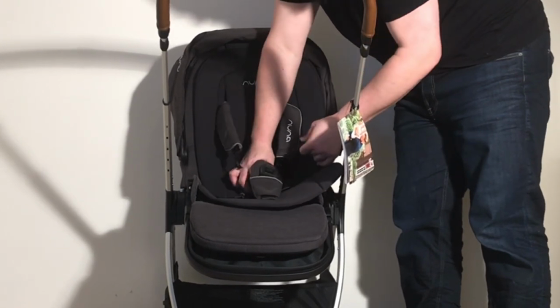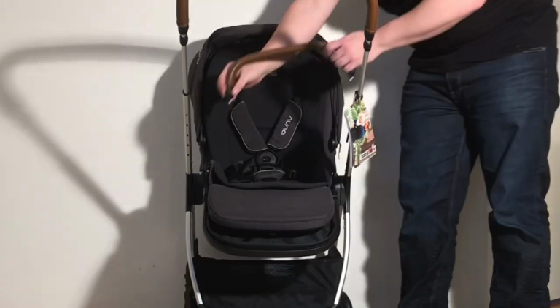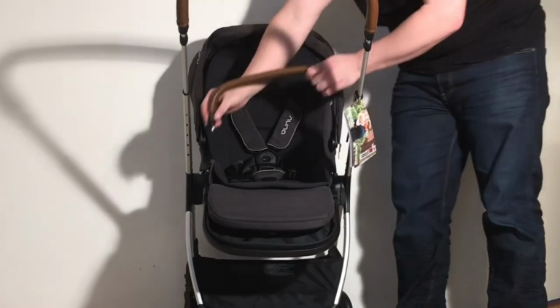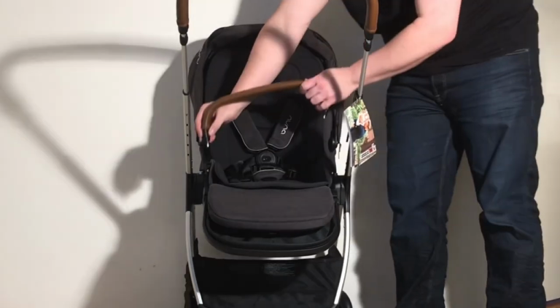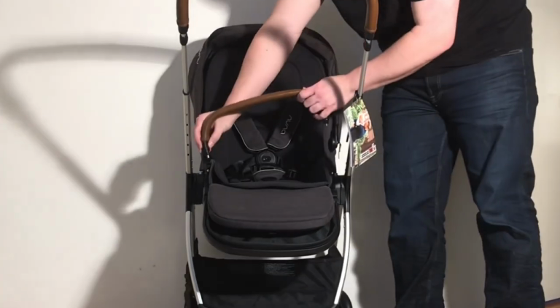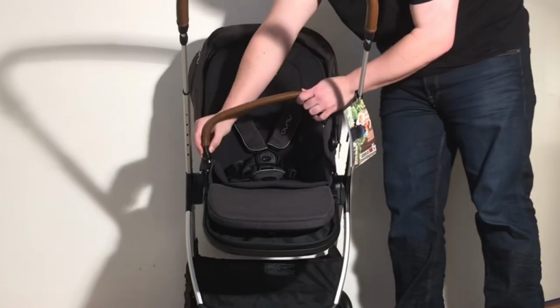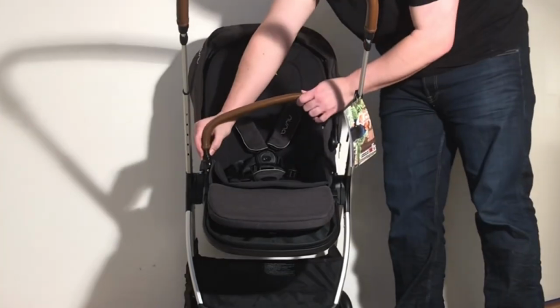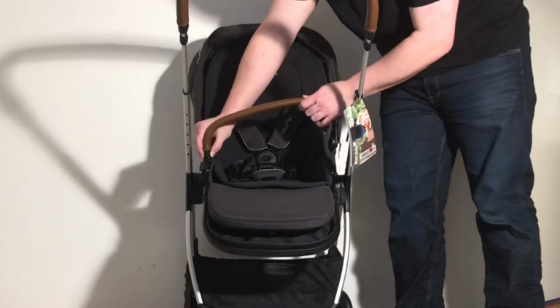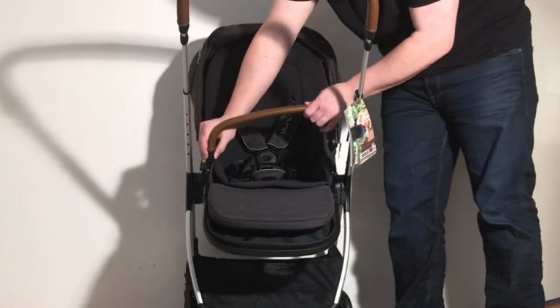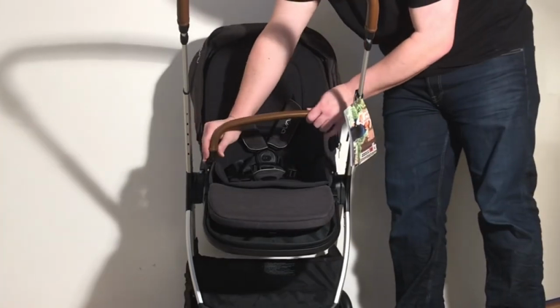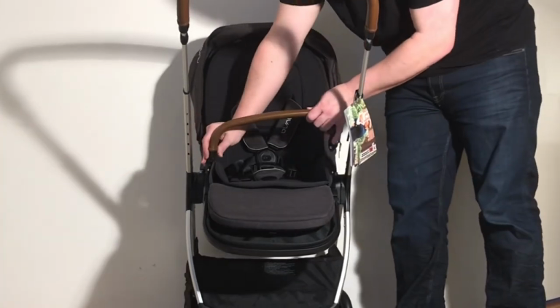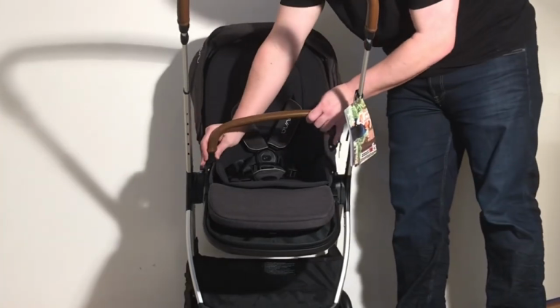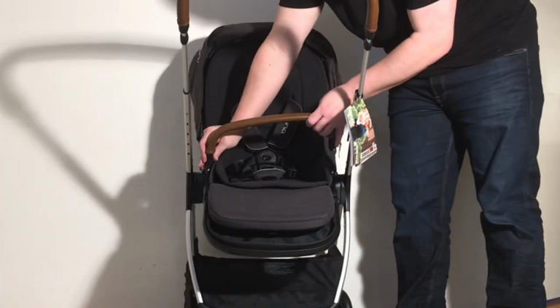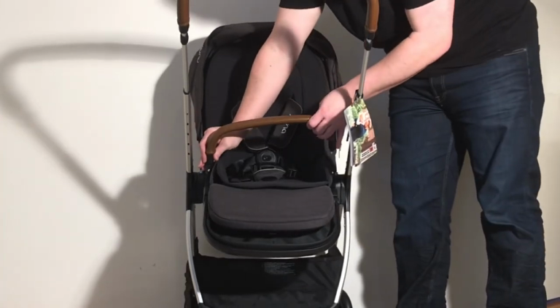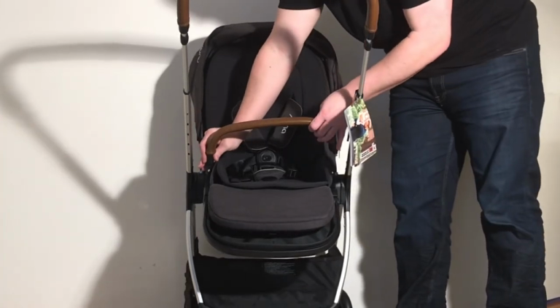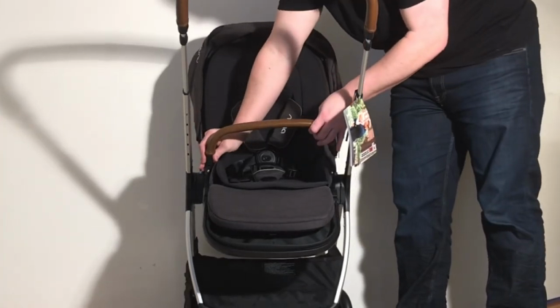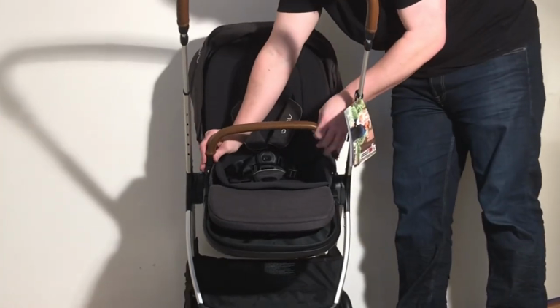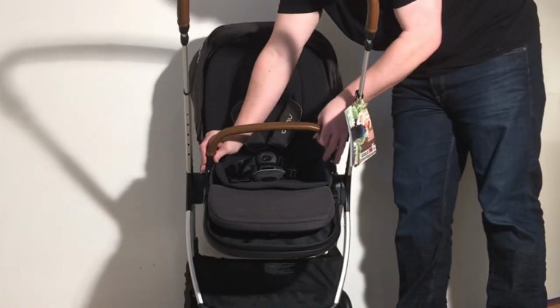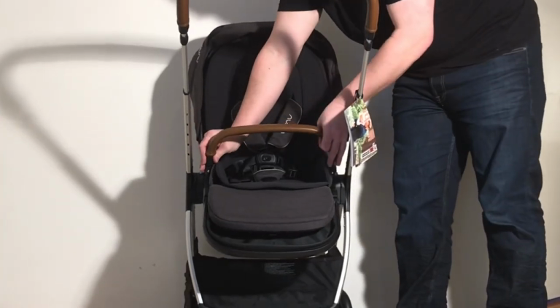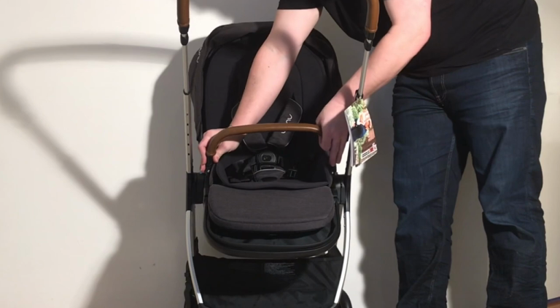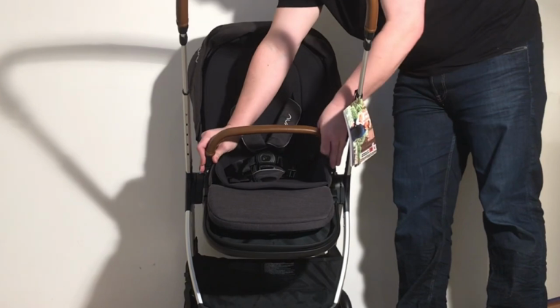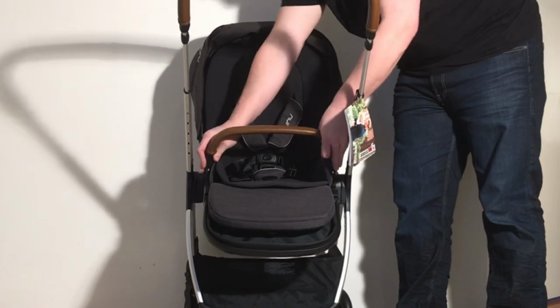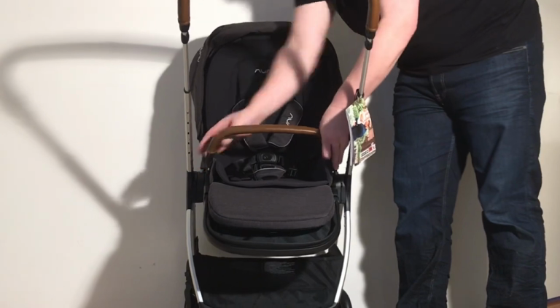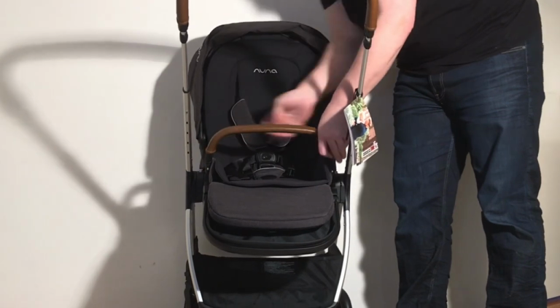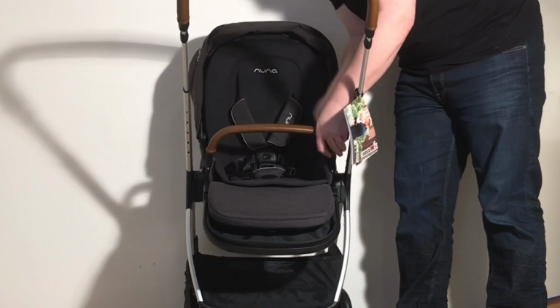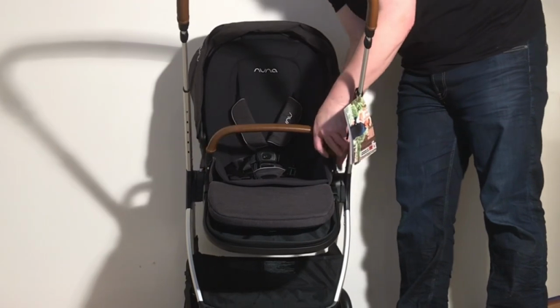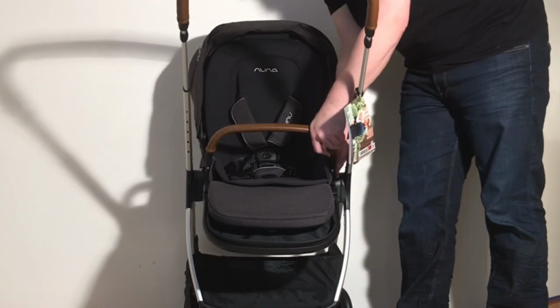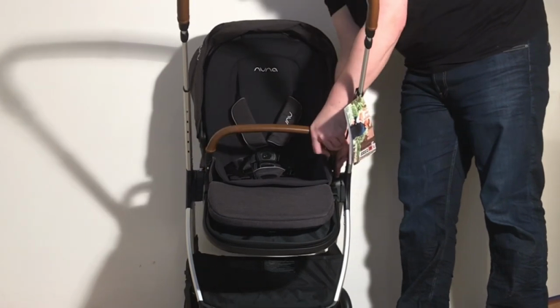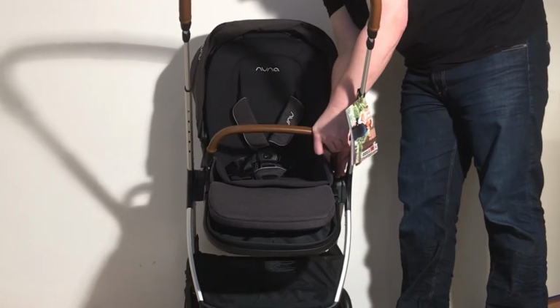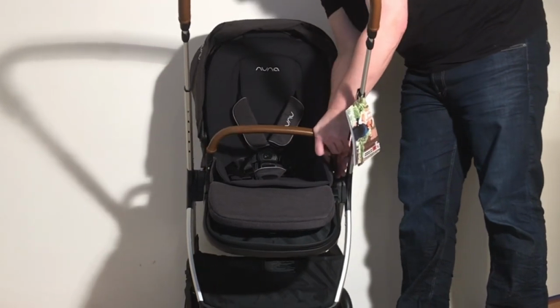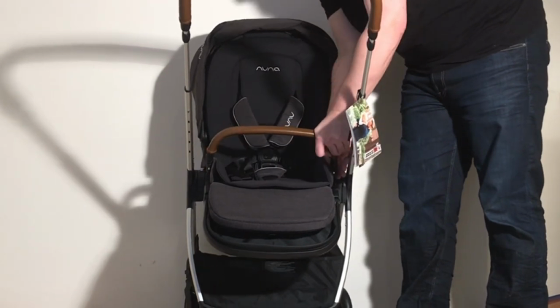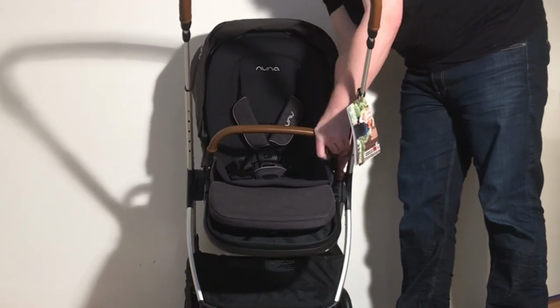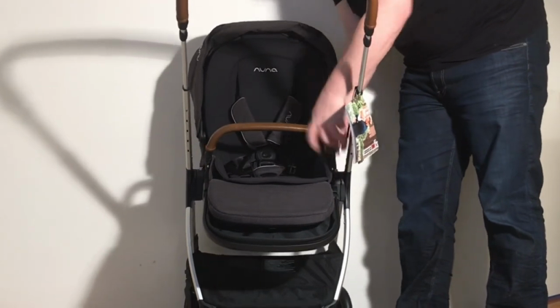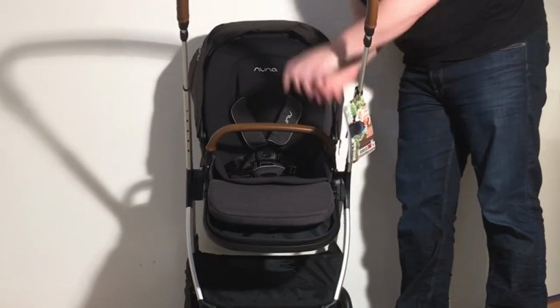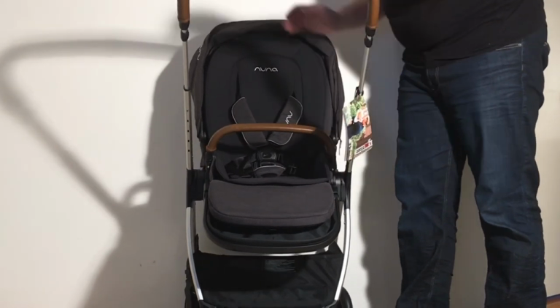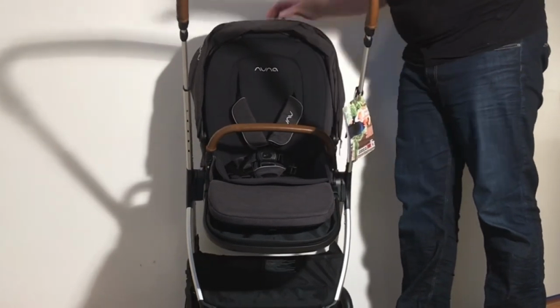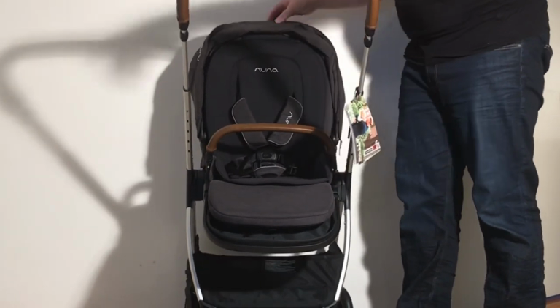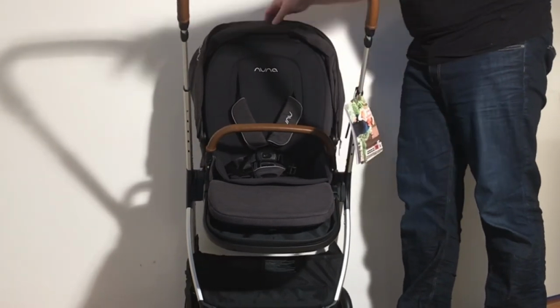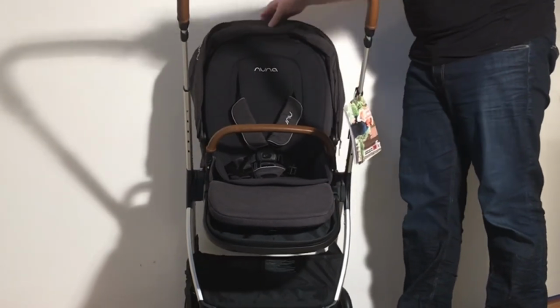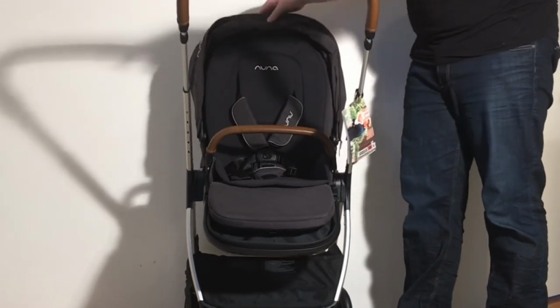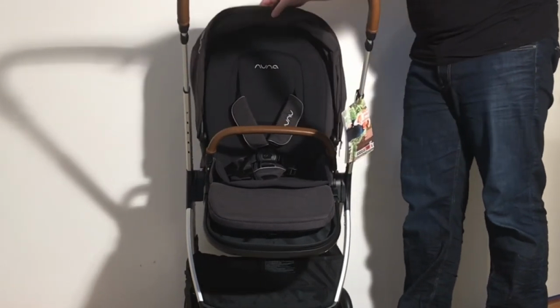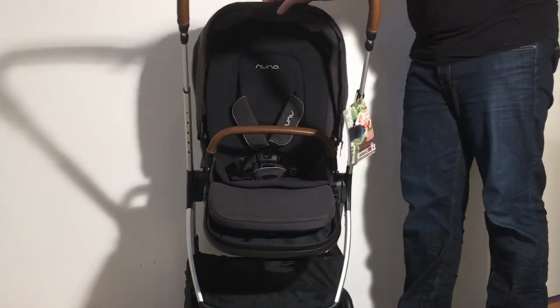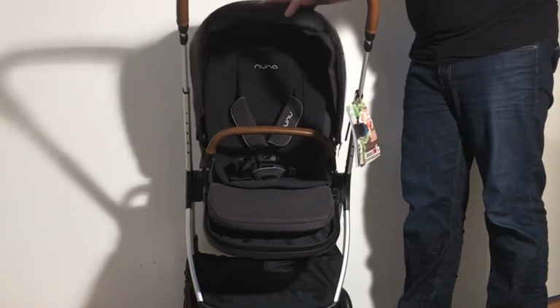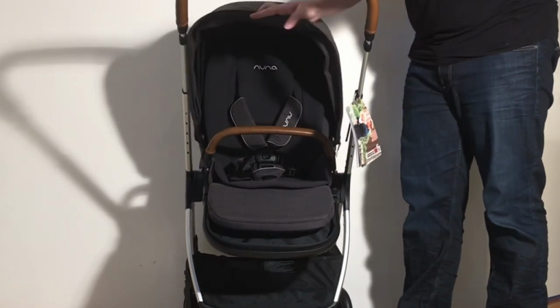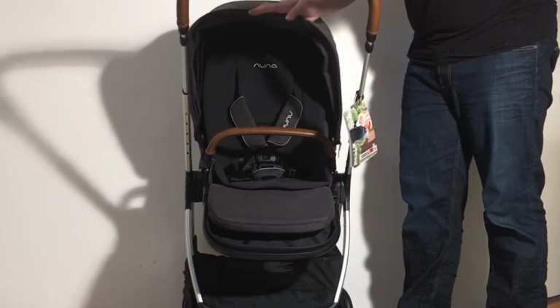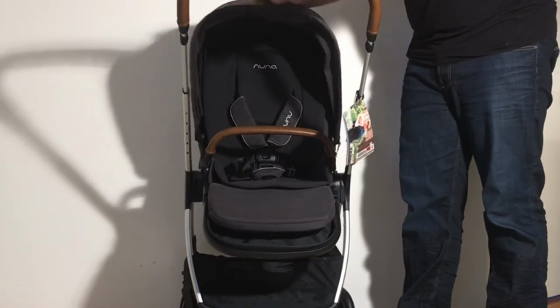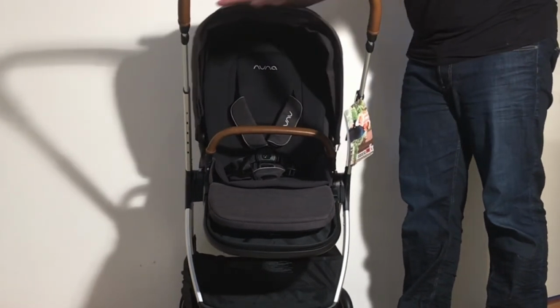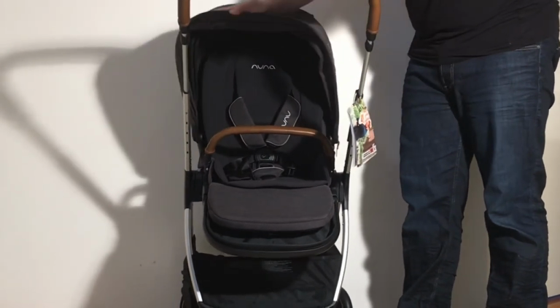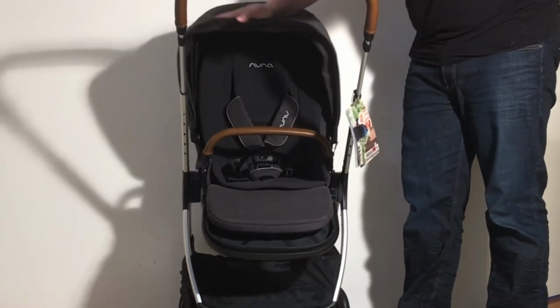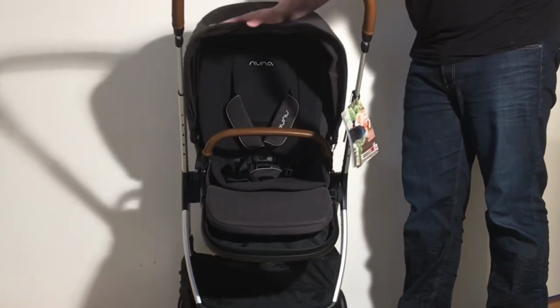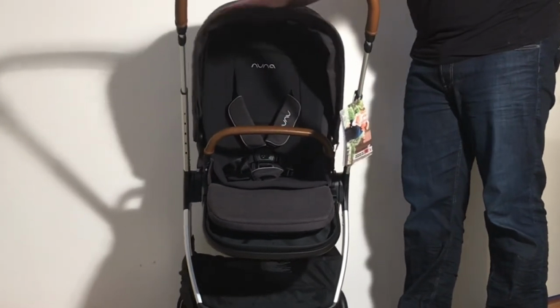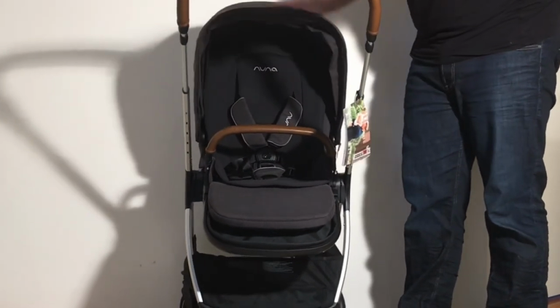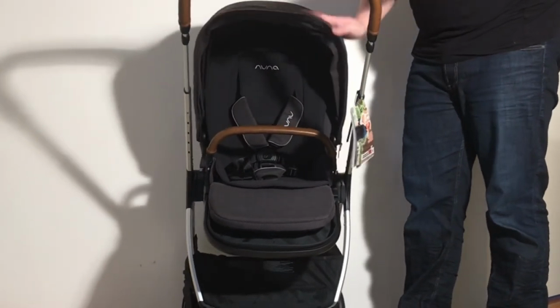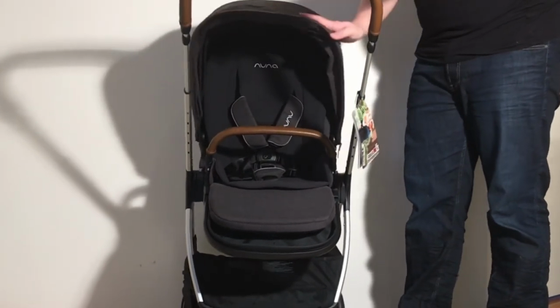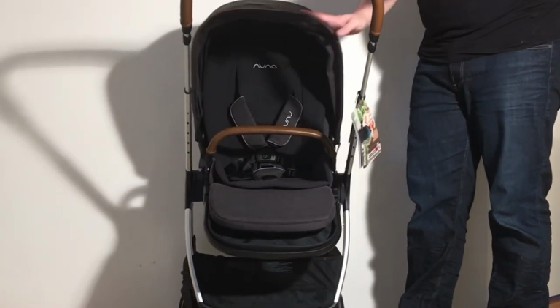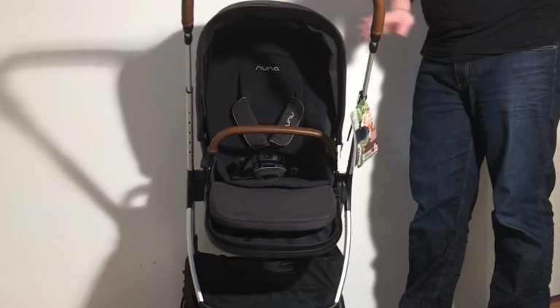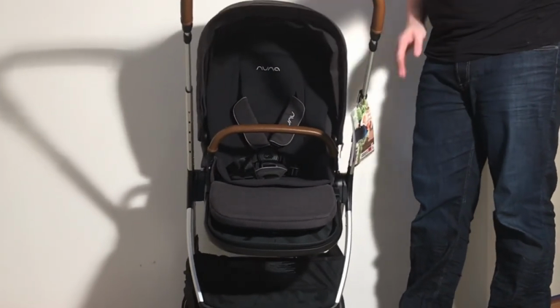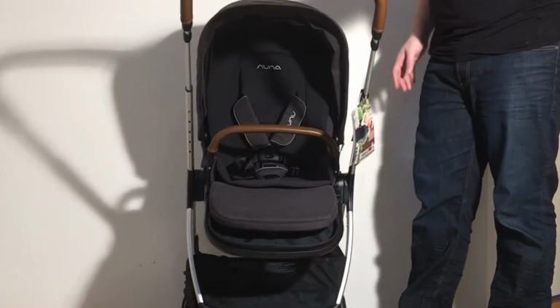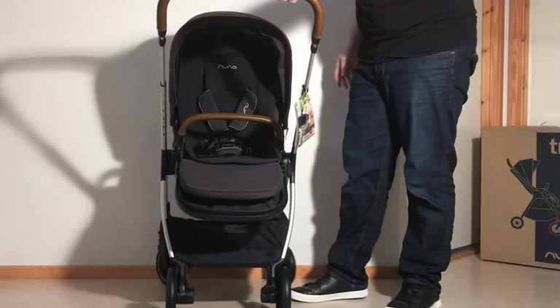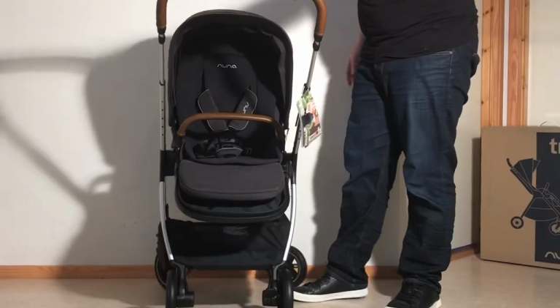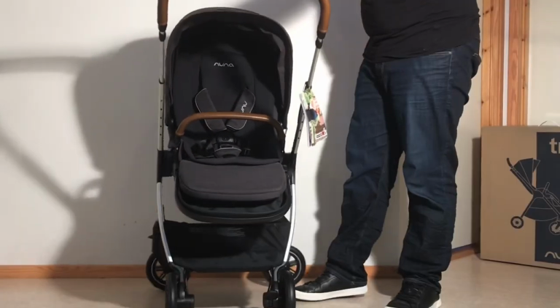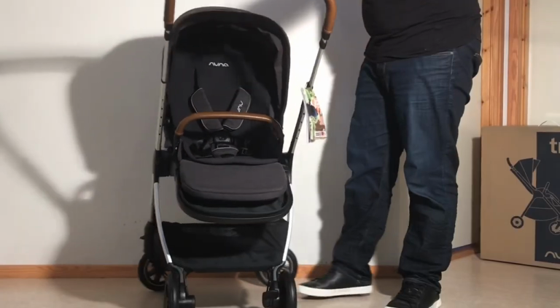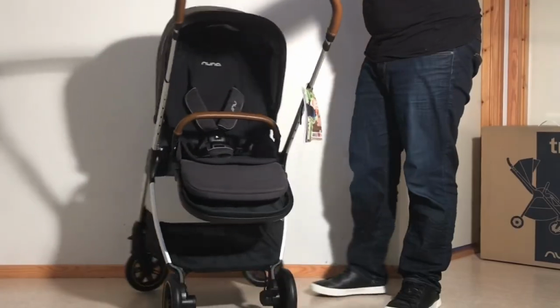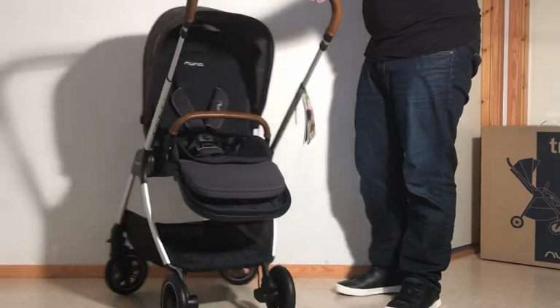Last up is the bumper bar. And there we go — ready to go strolling.